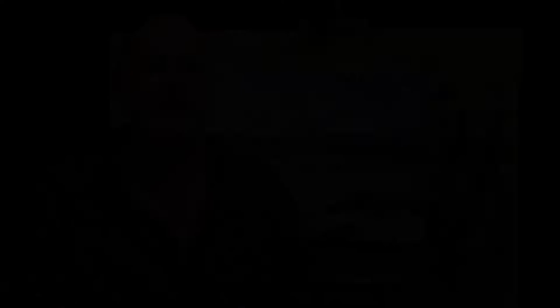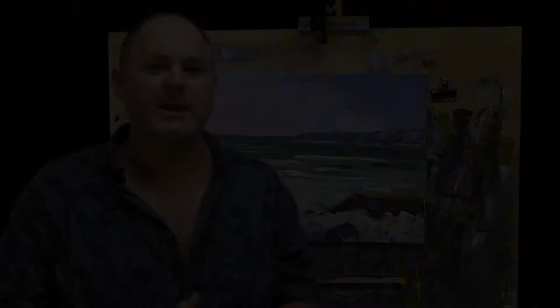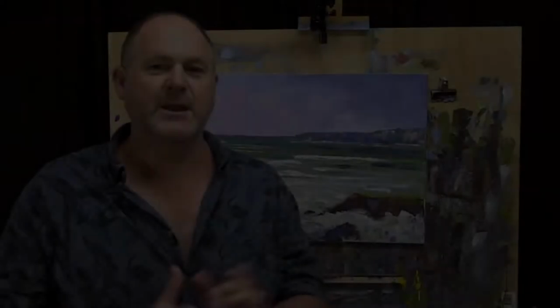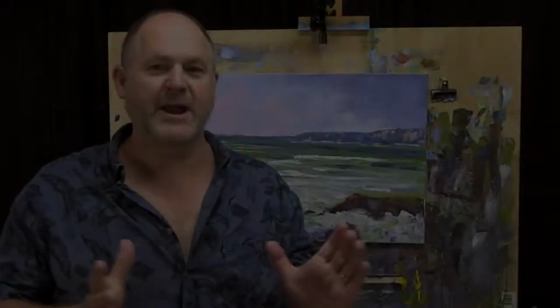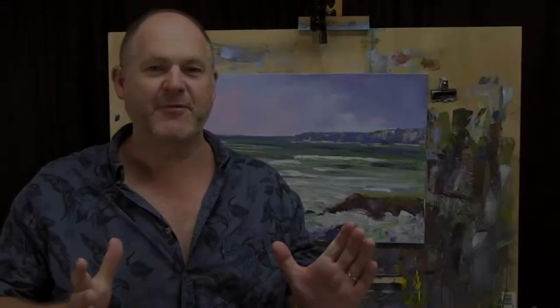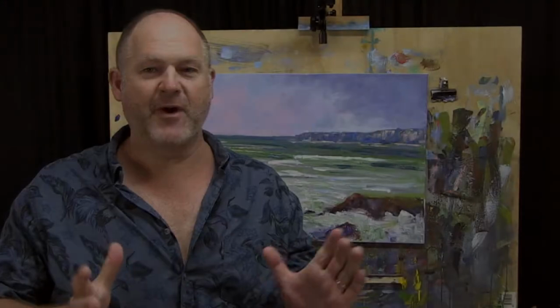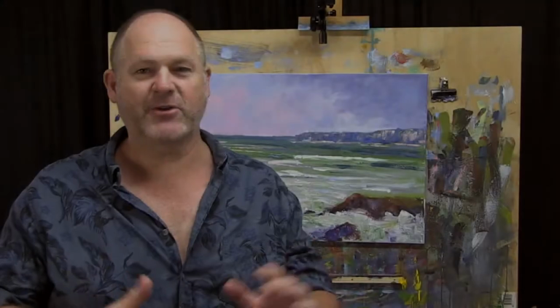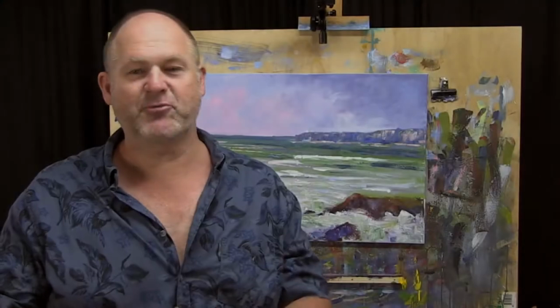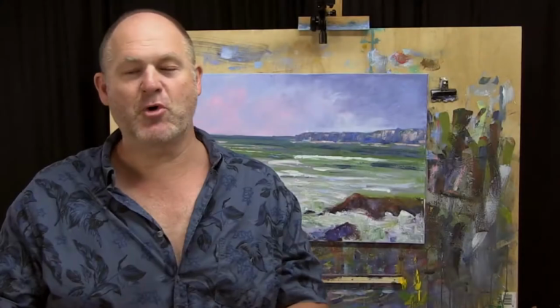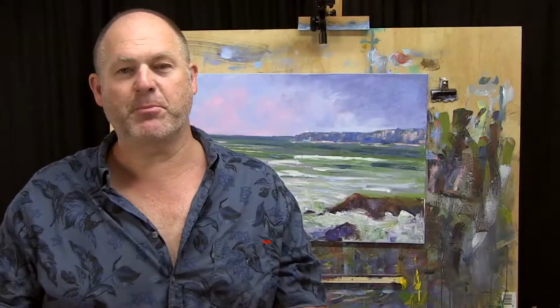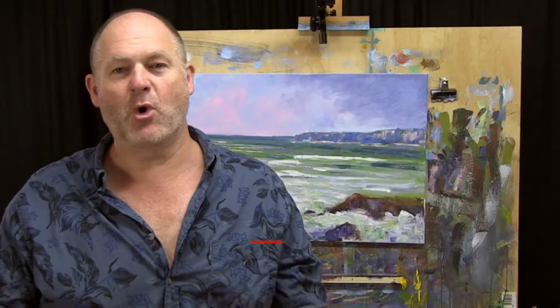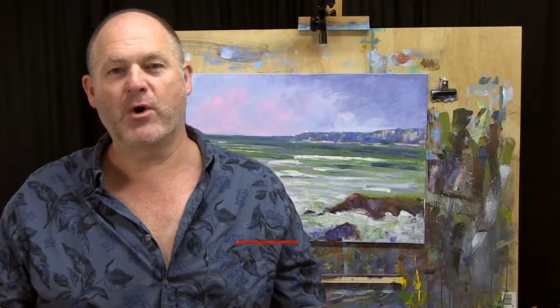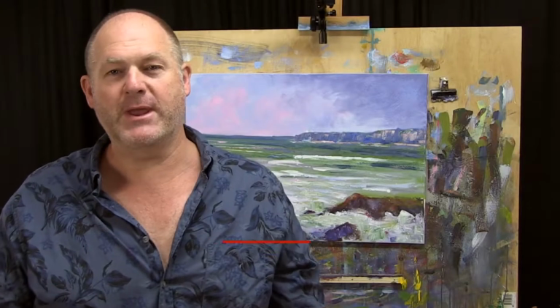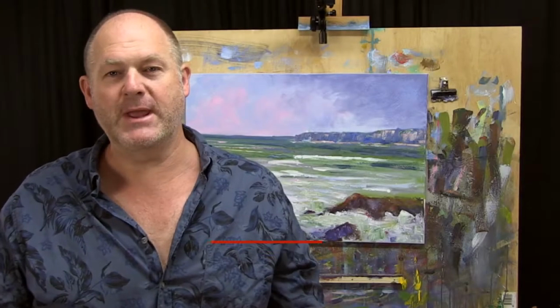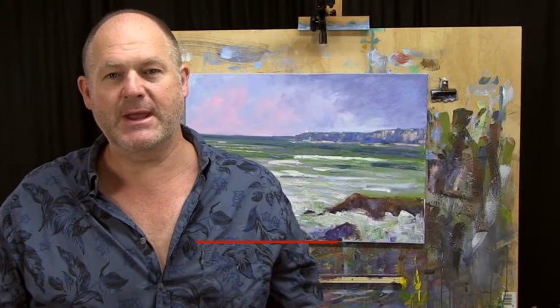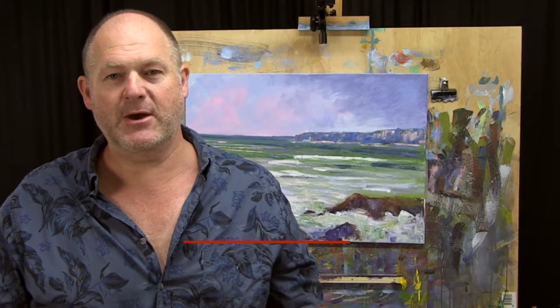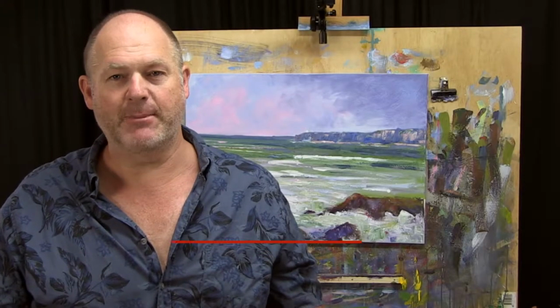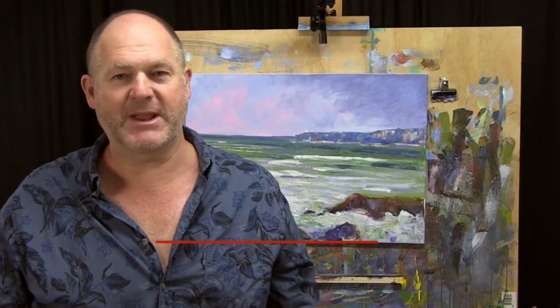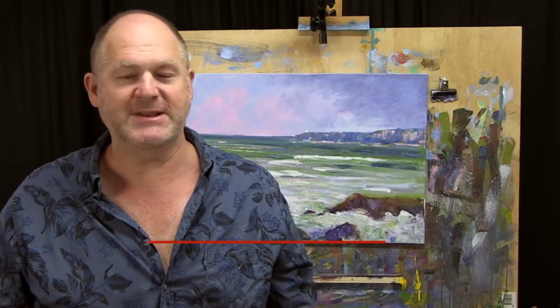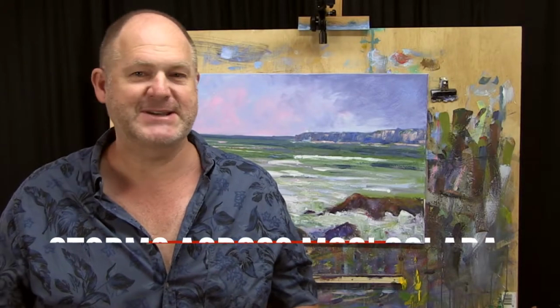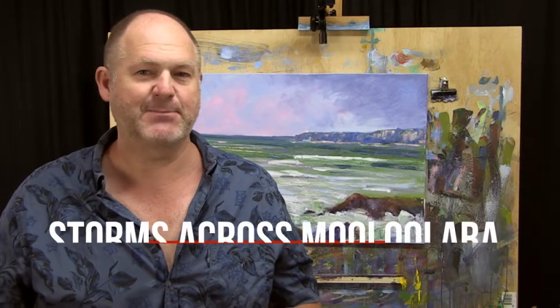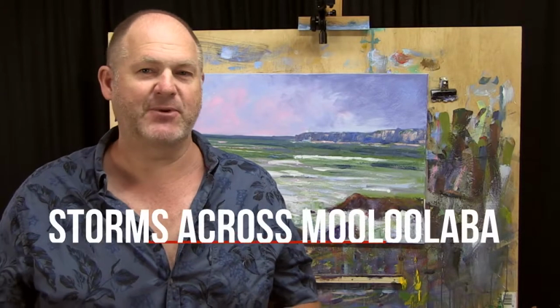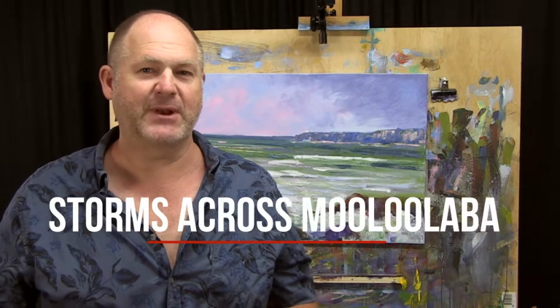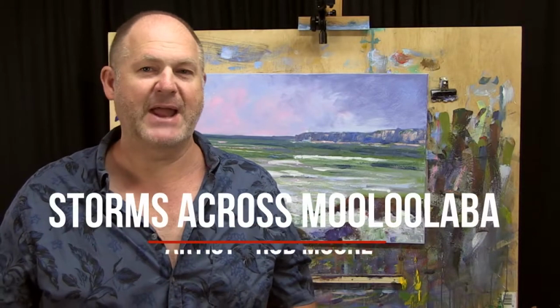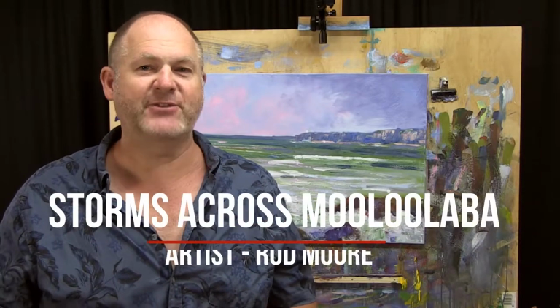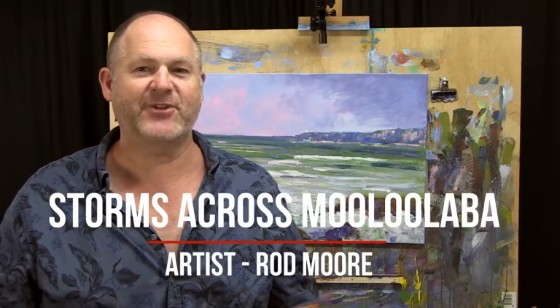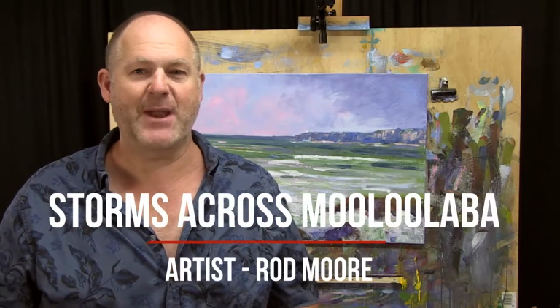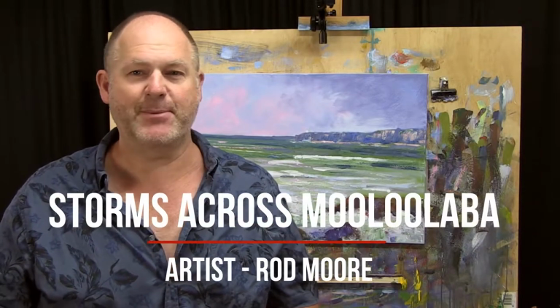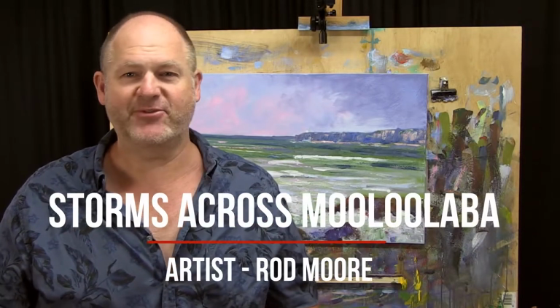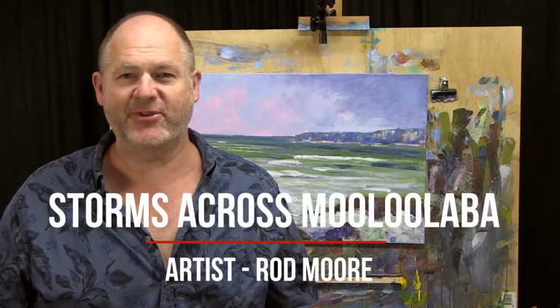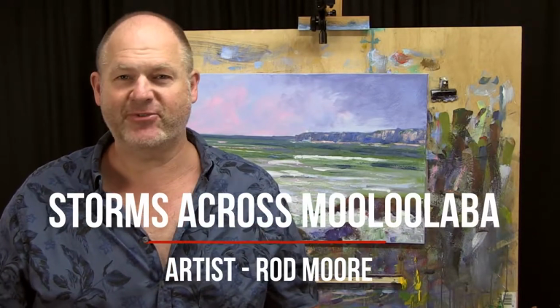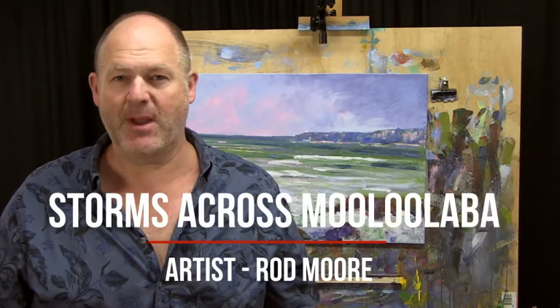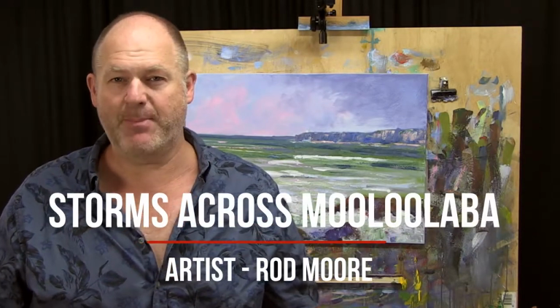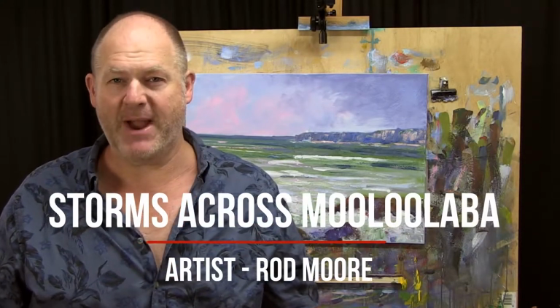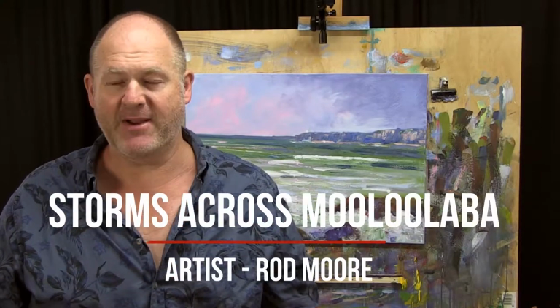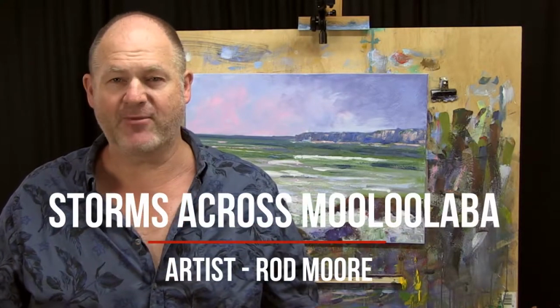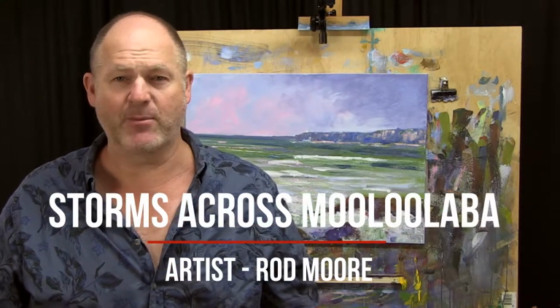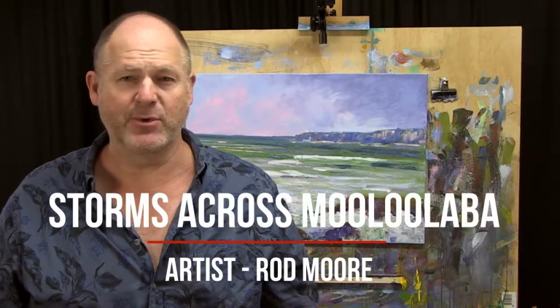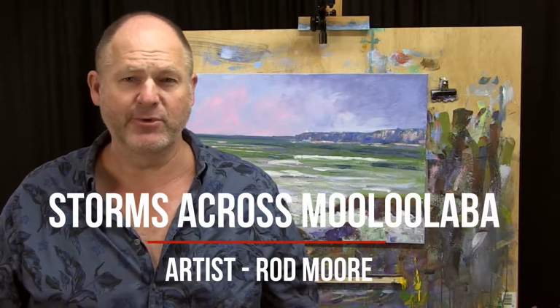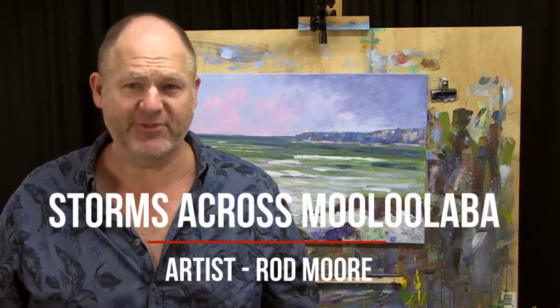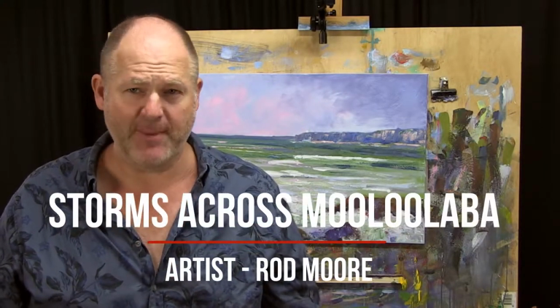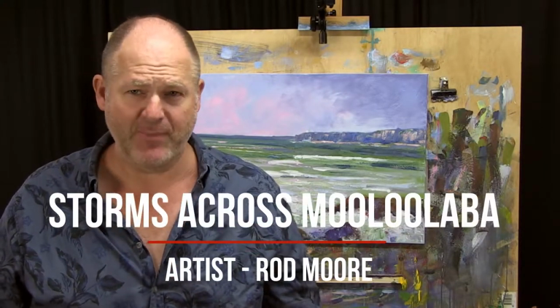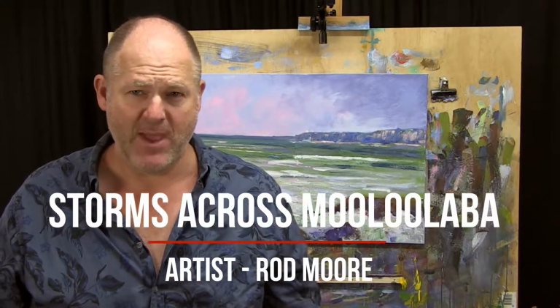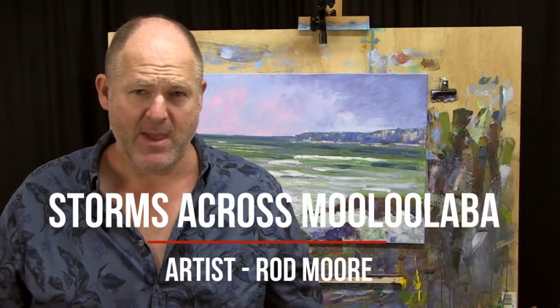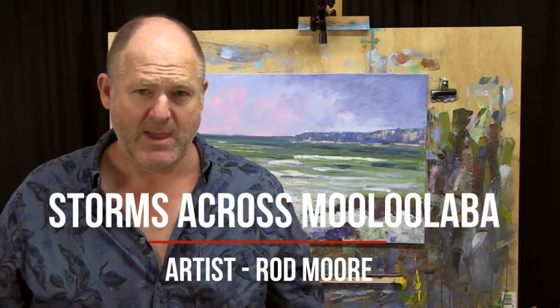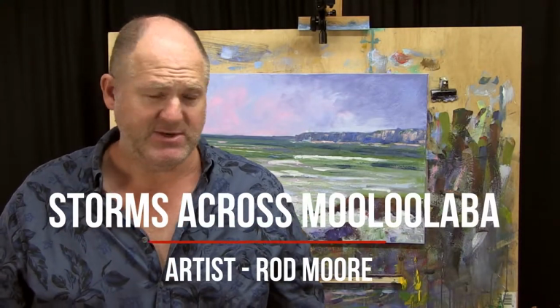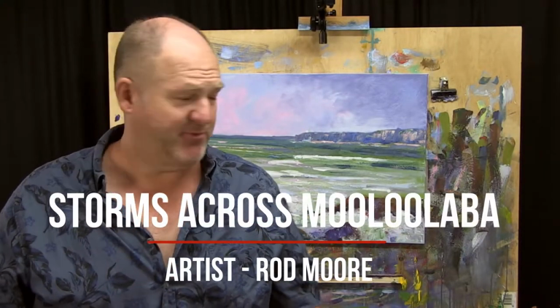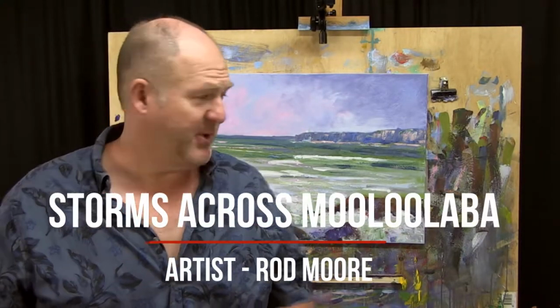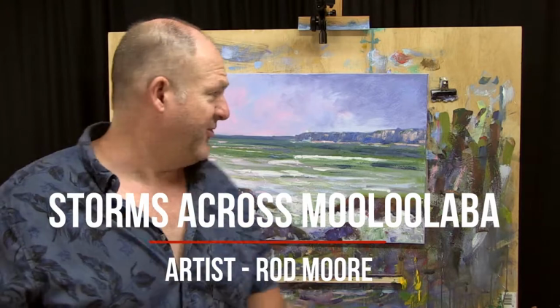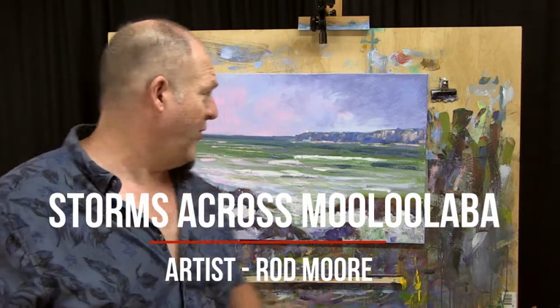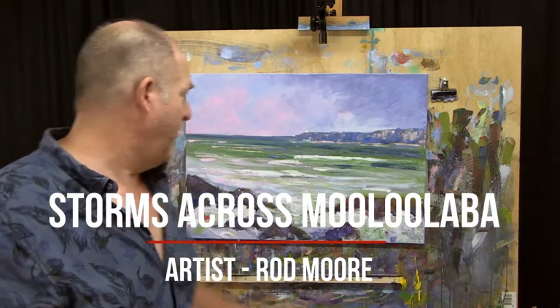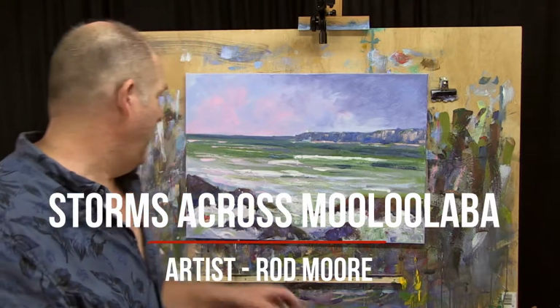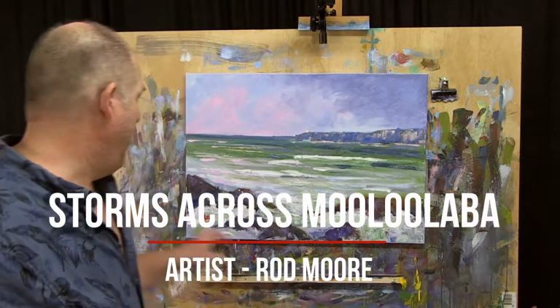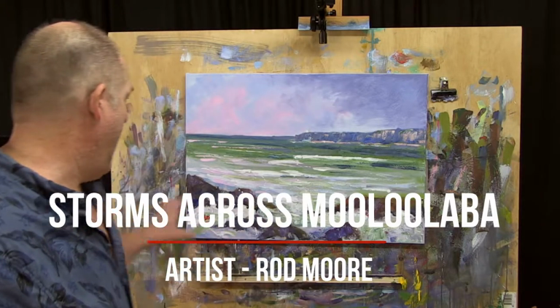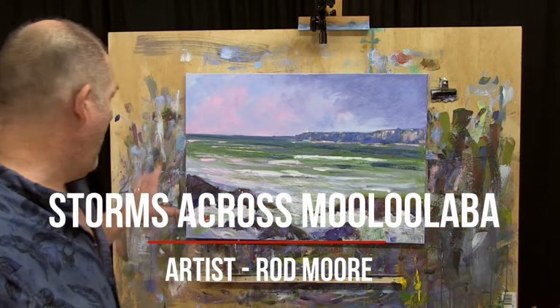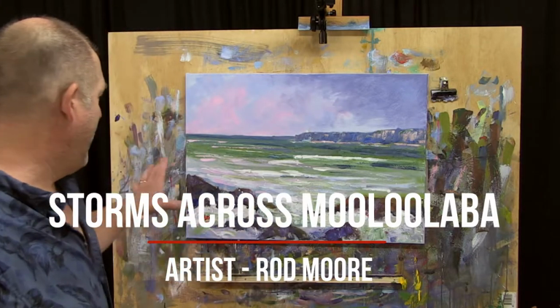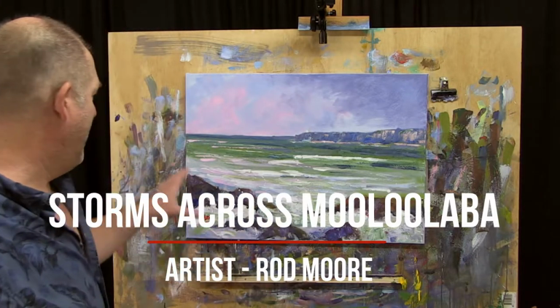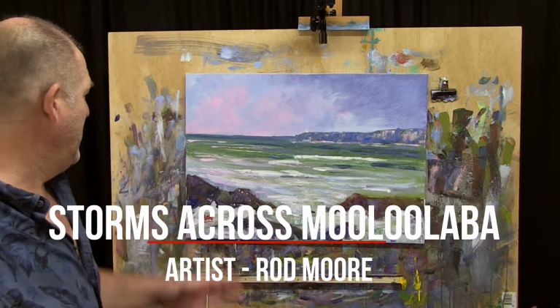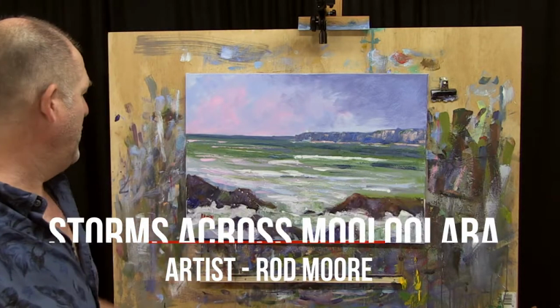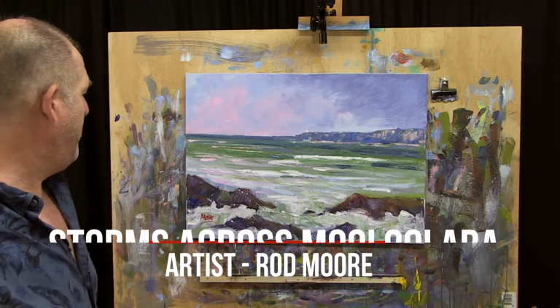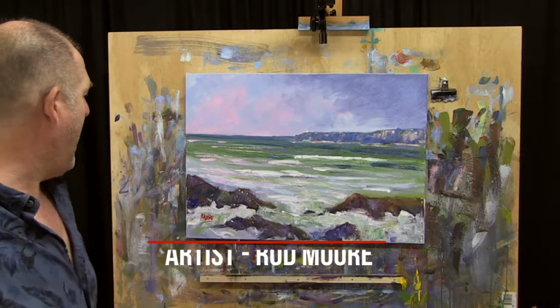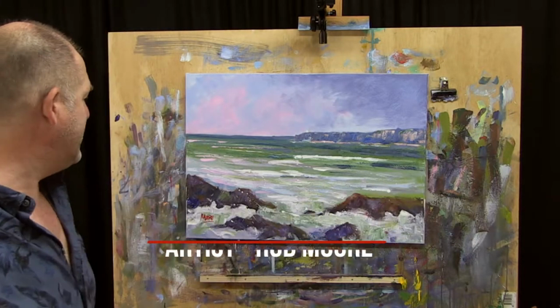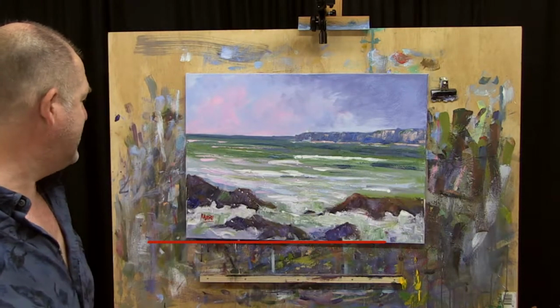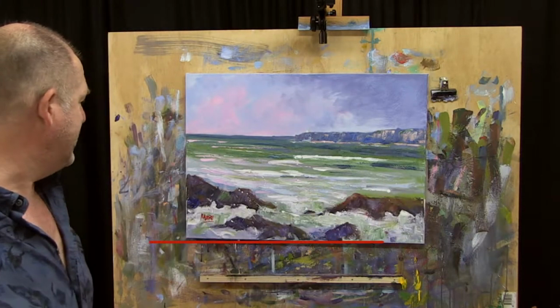G'day folks, Rod Moore here. I'm a contemporary landscape and seascape painter from Noosa. Just want to talk to you about one of my new paintings.